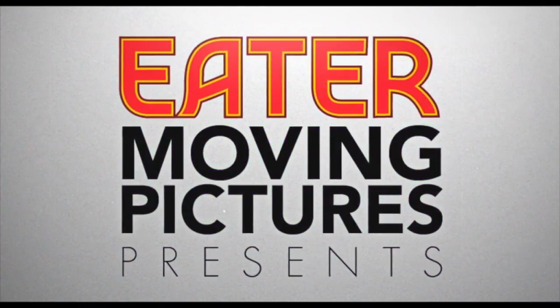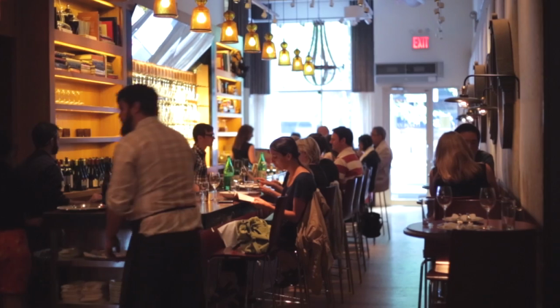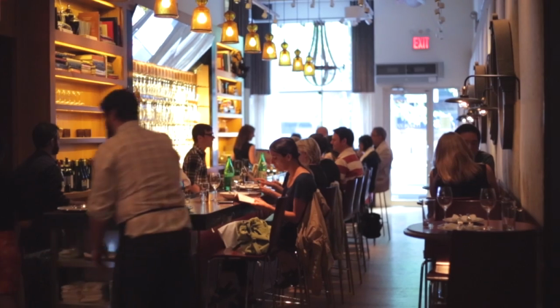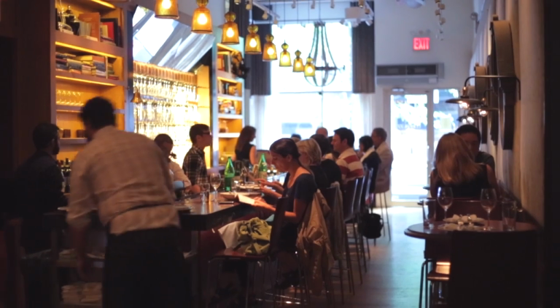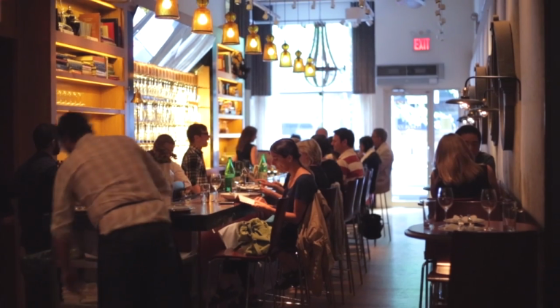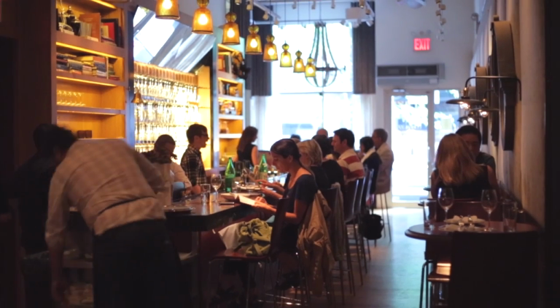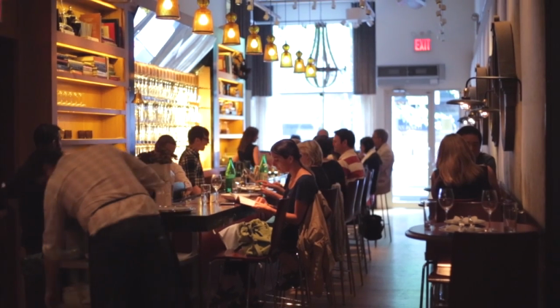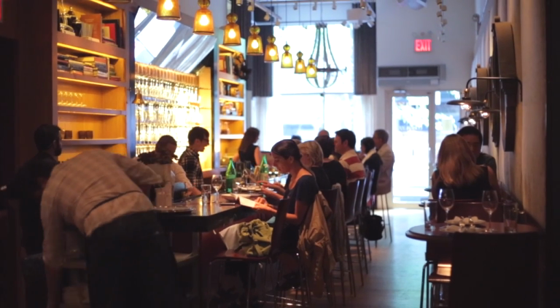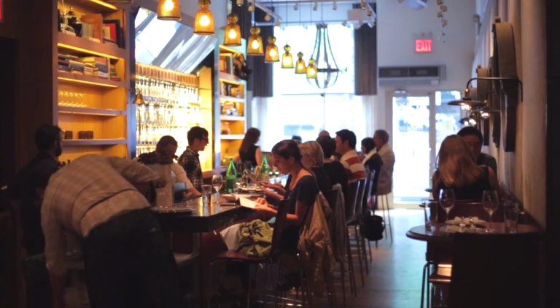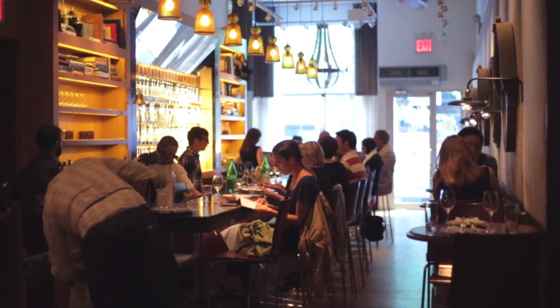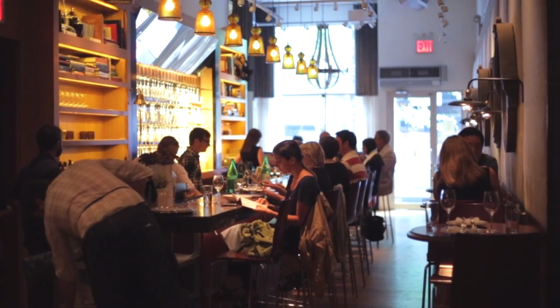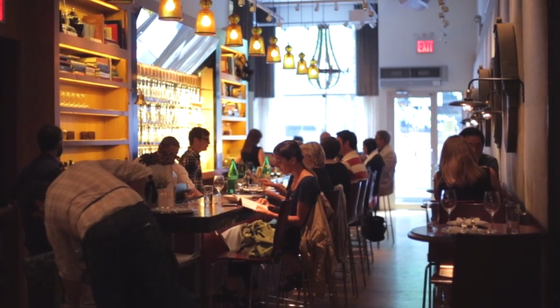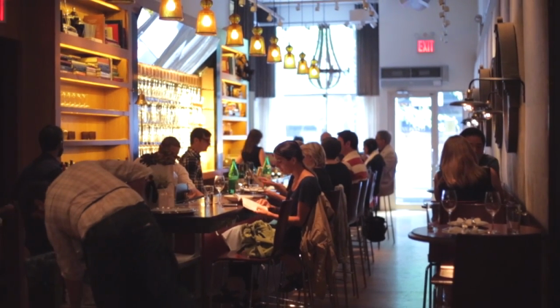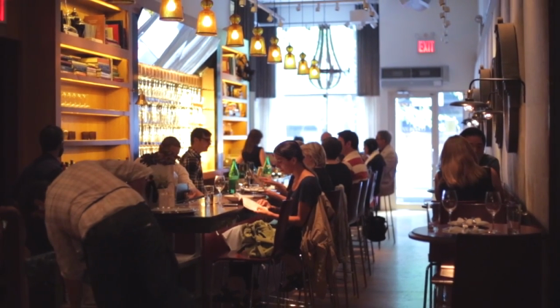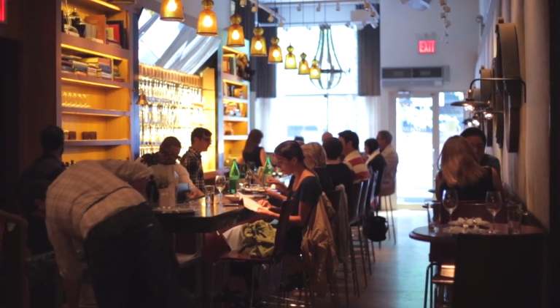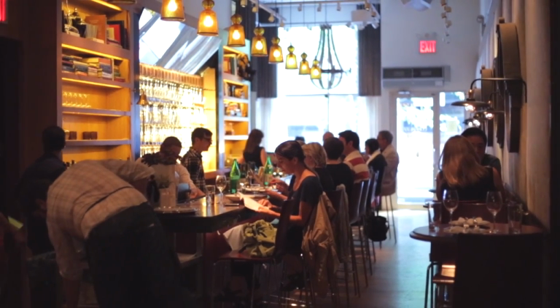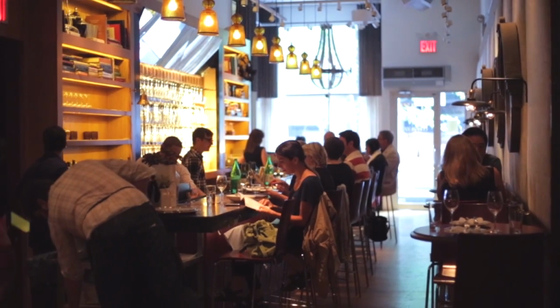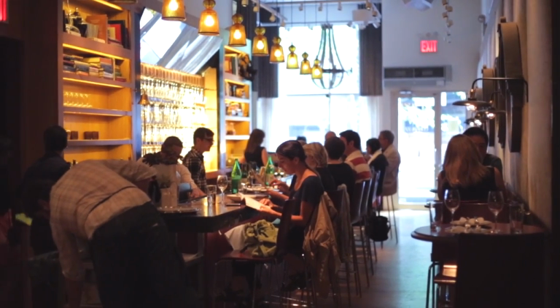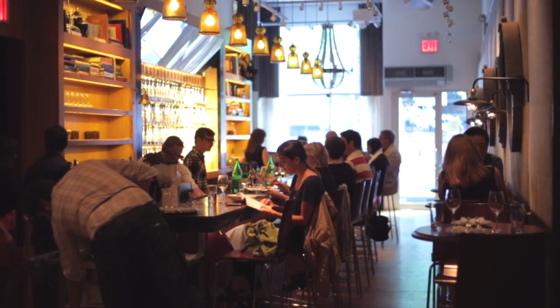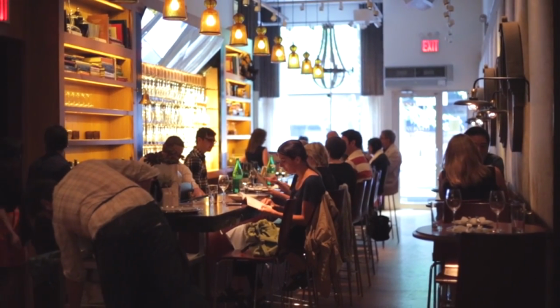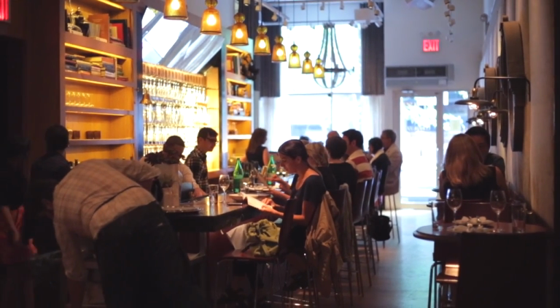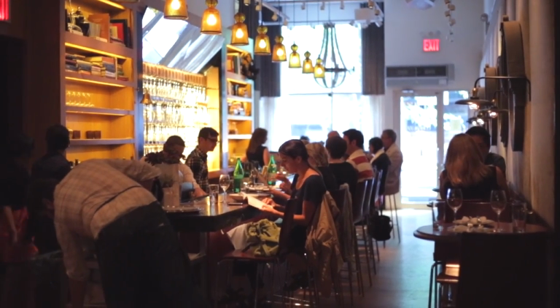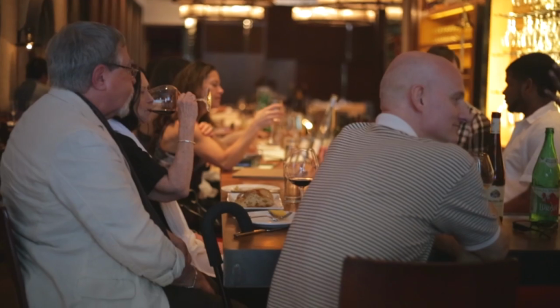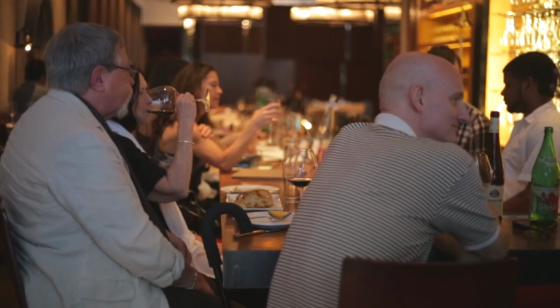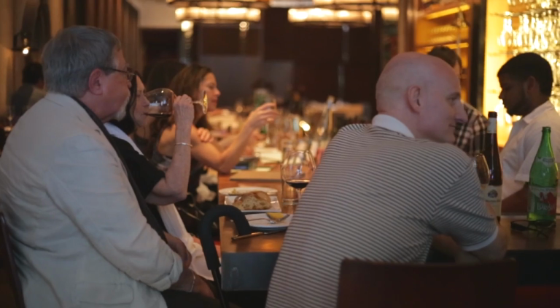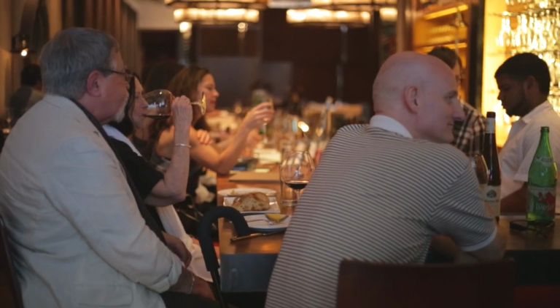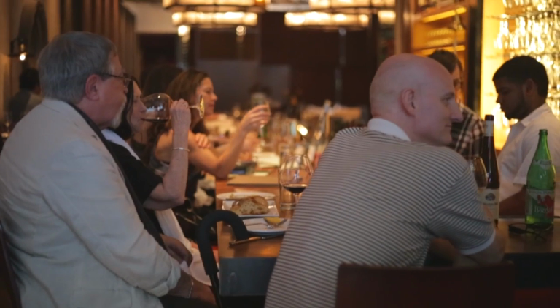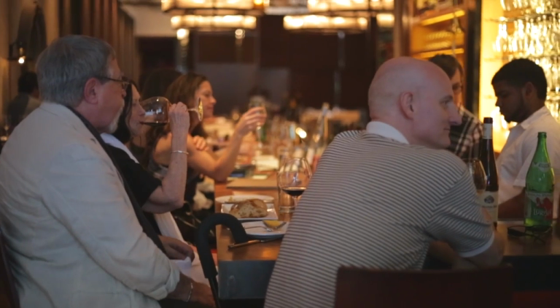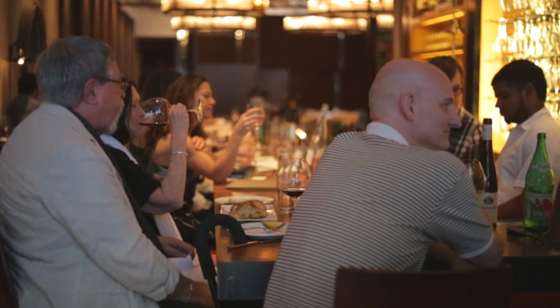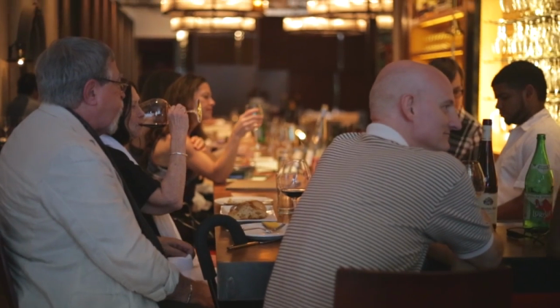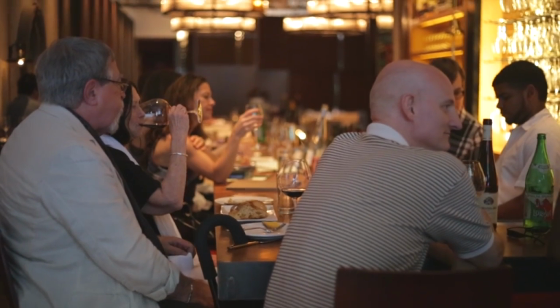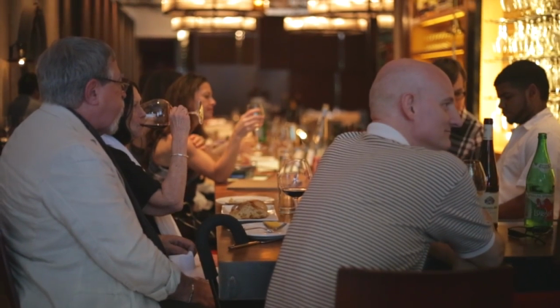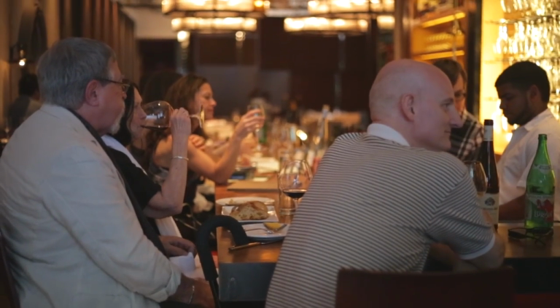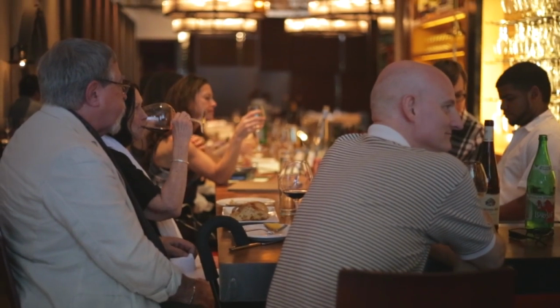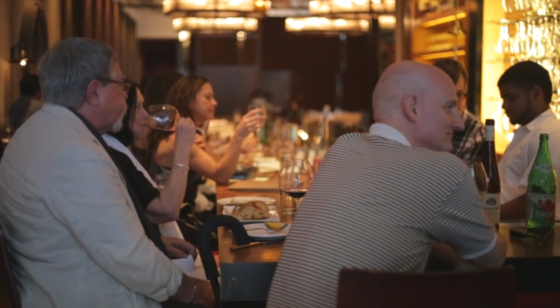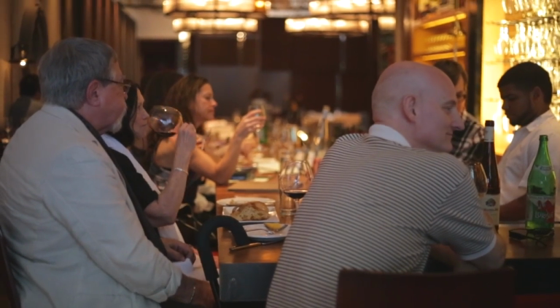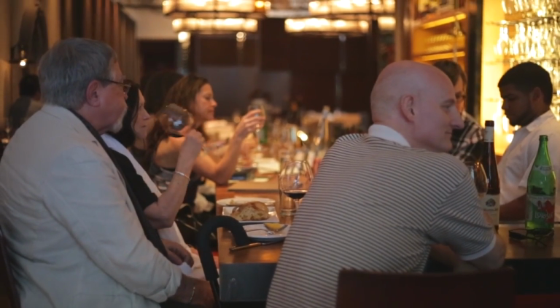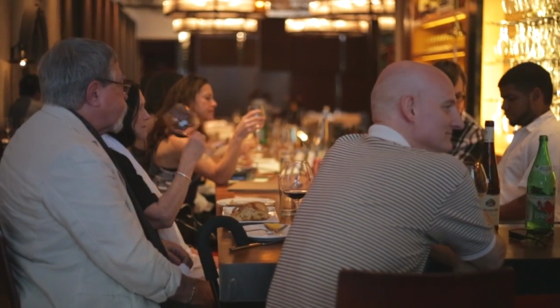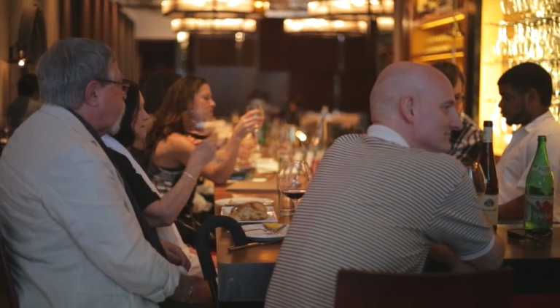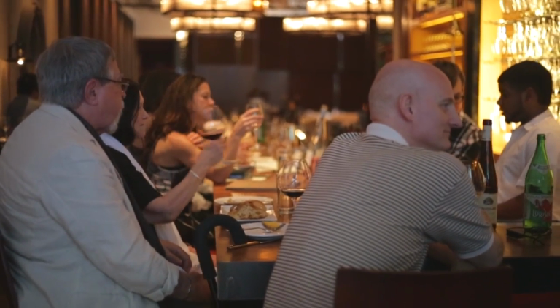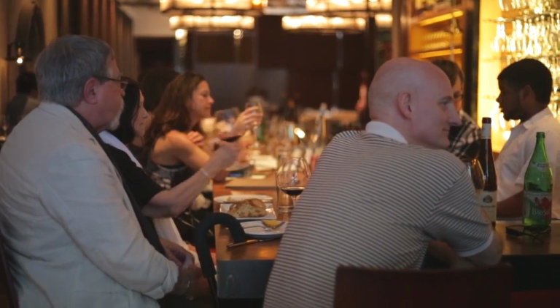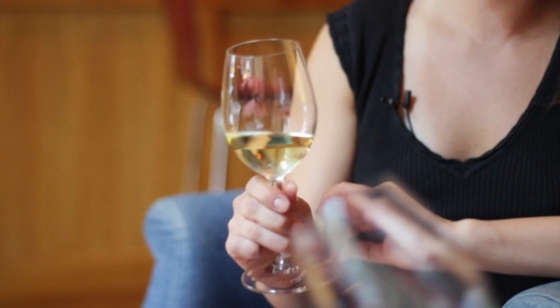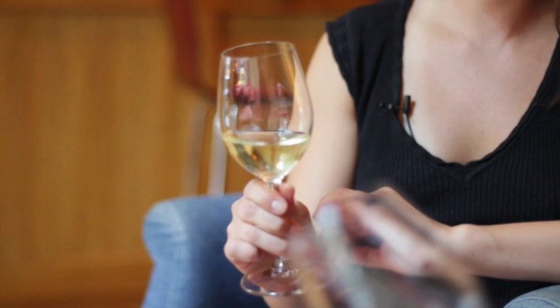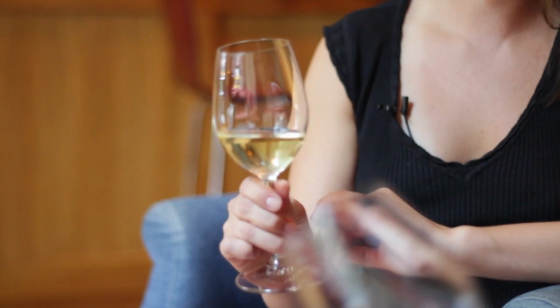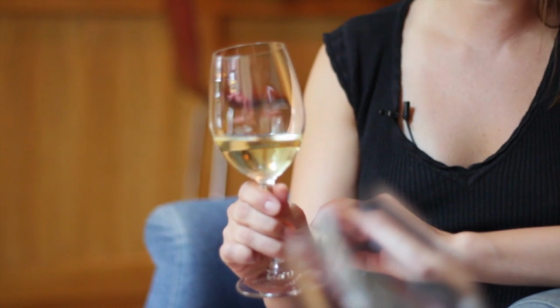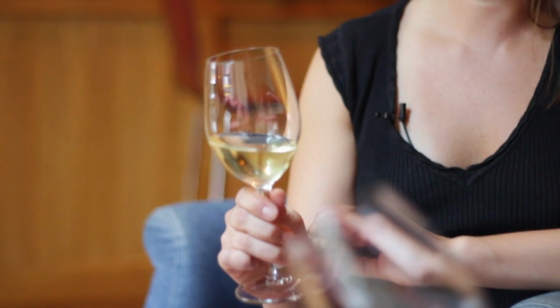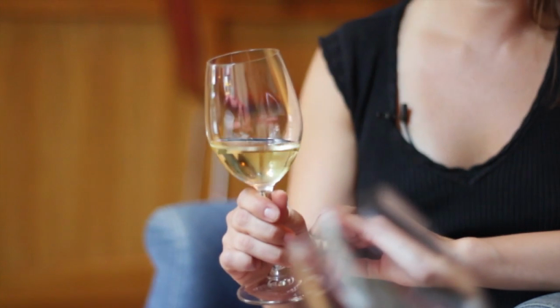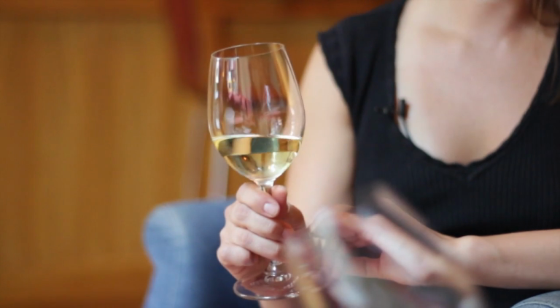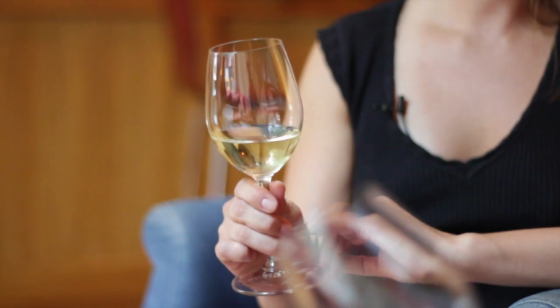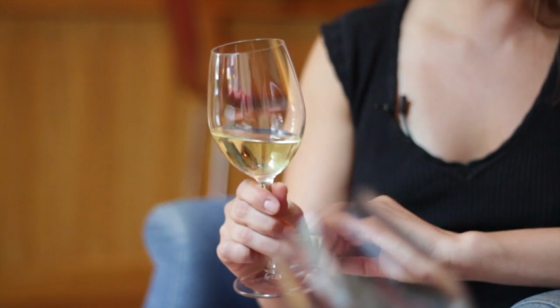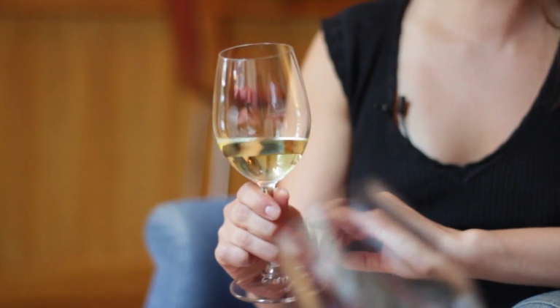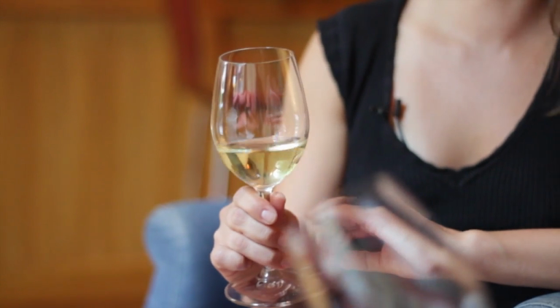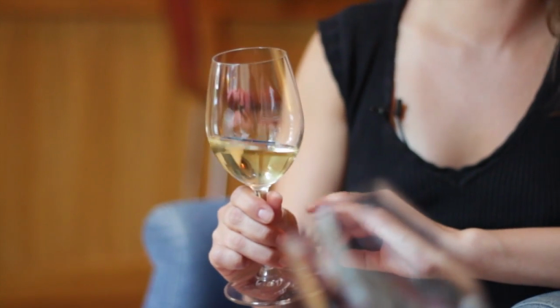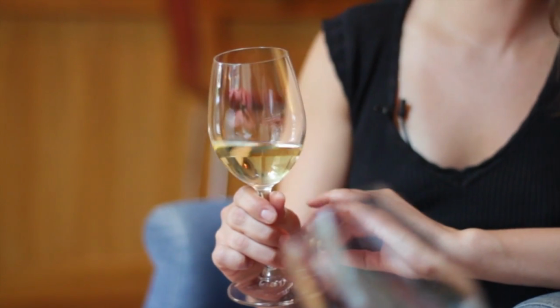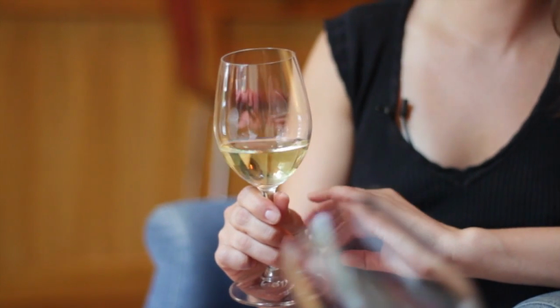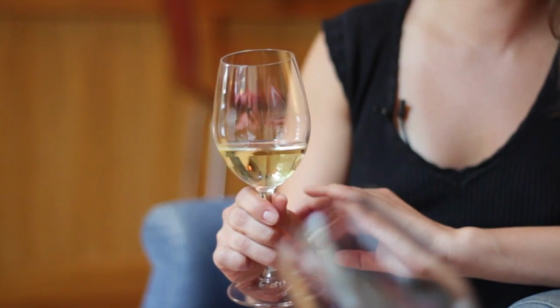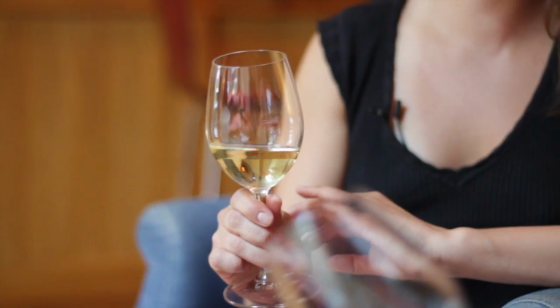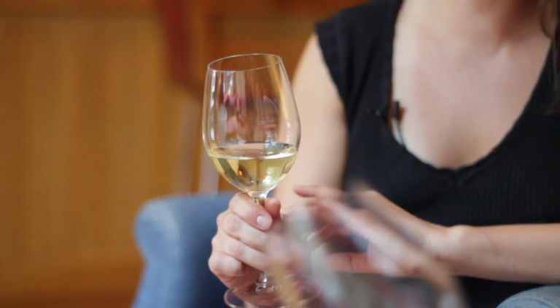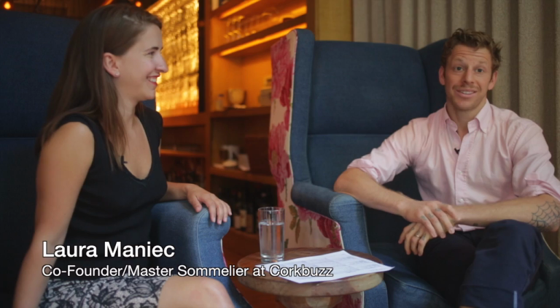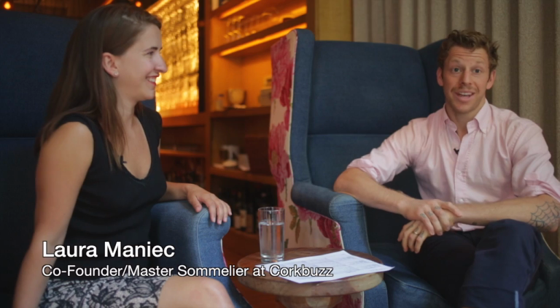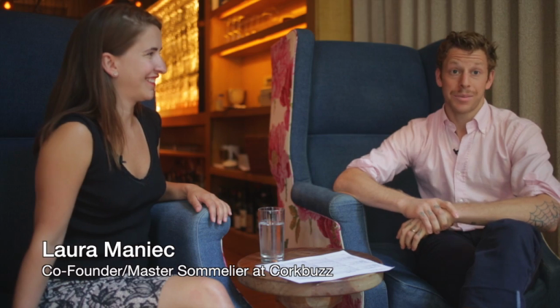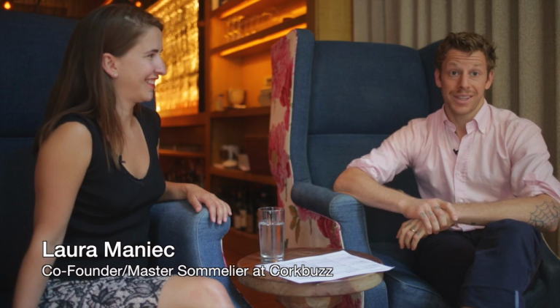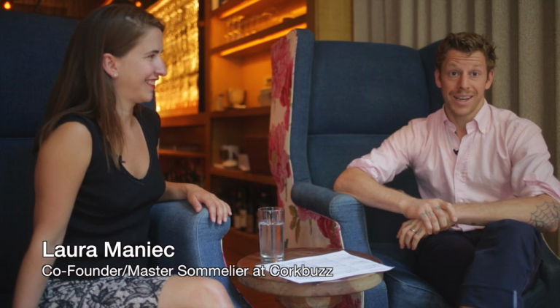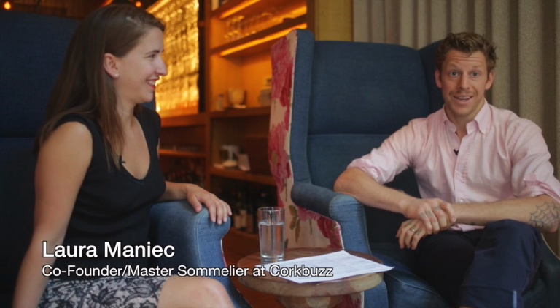Cork Buzz. Wine heaven. Central Village. Bottles poppin'. We're here with Laura Manik, who is a Master Sommelier.